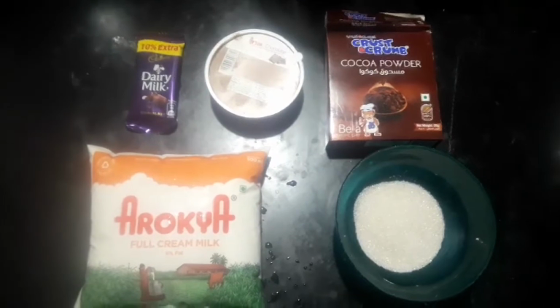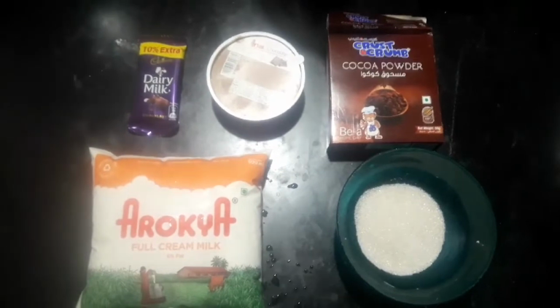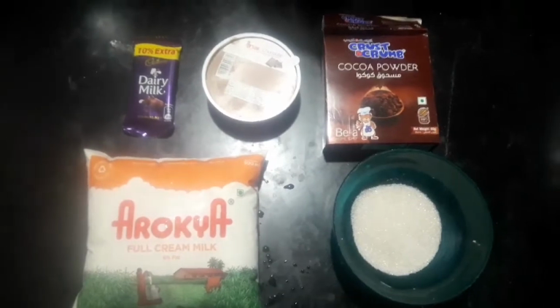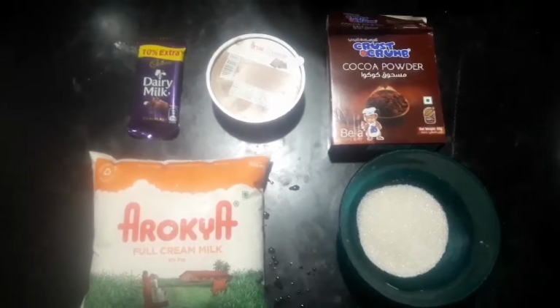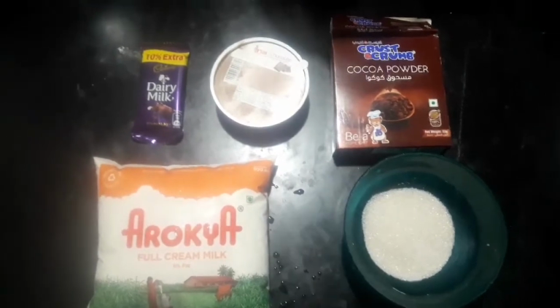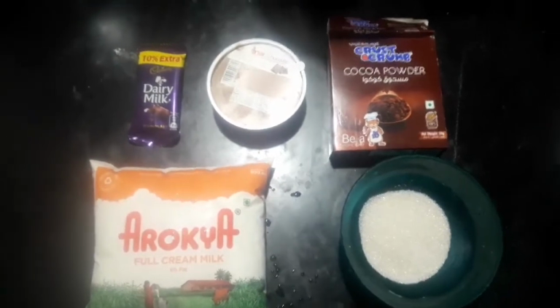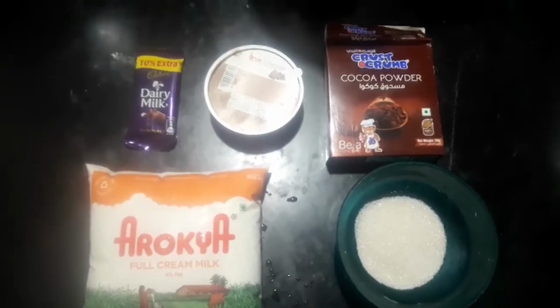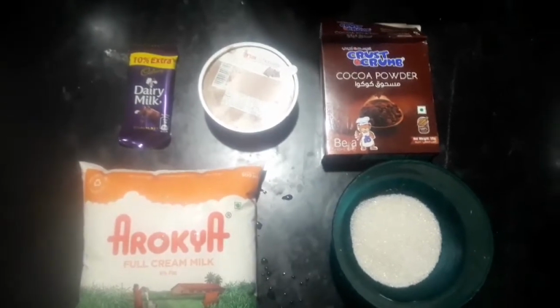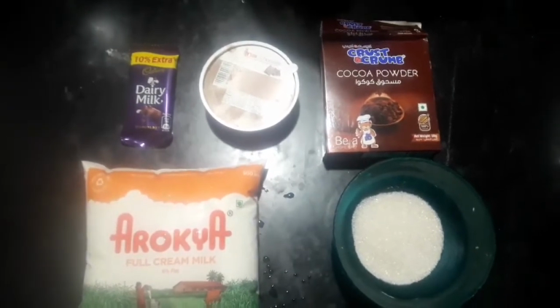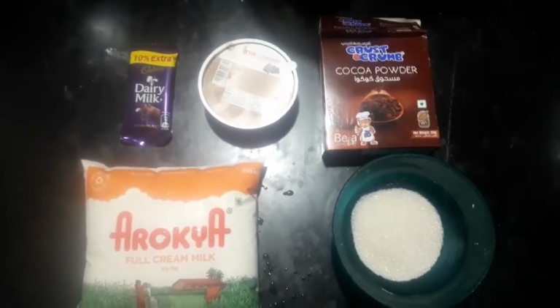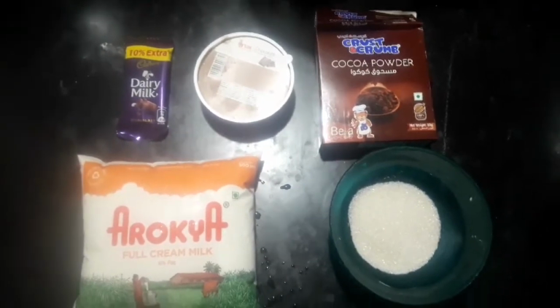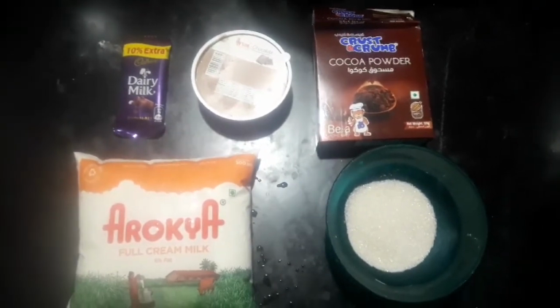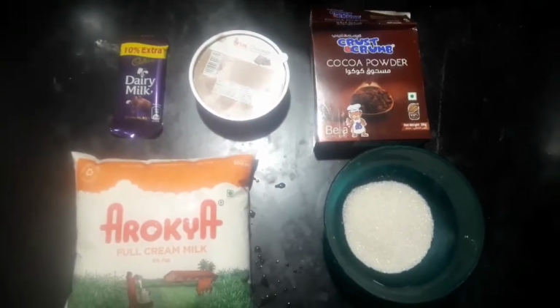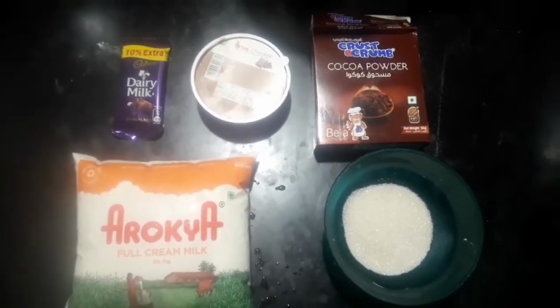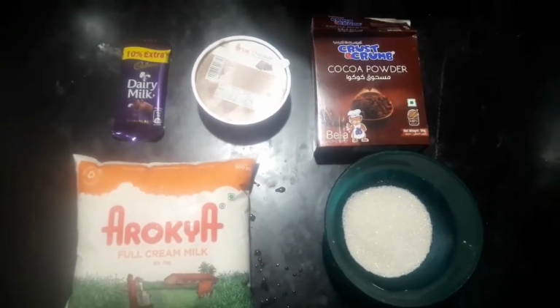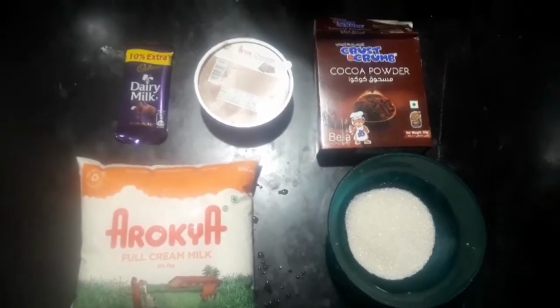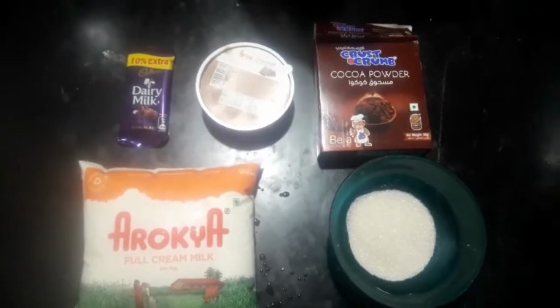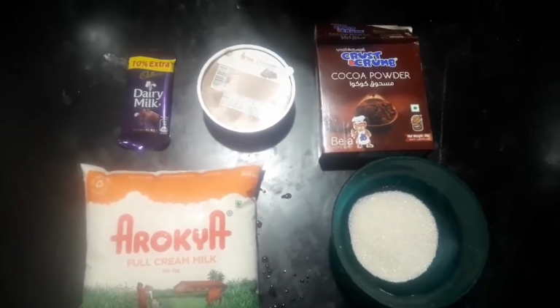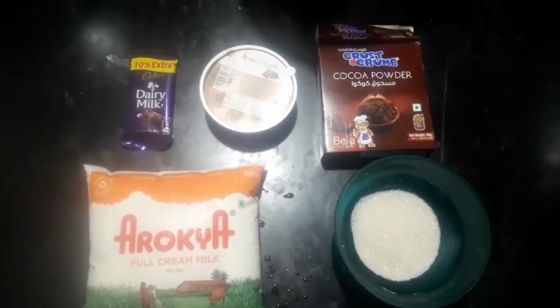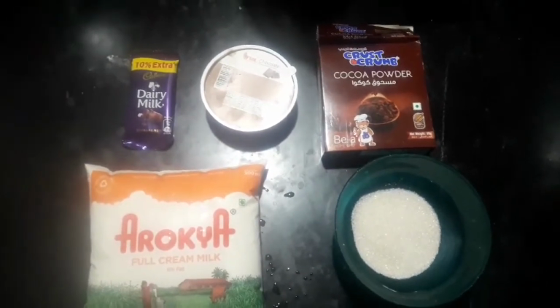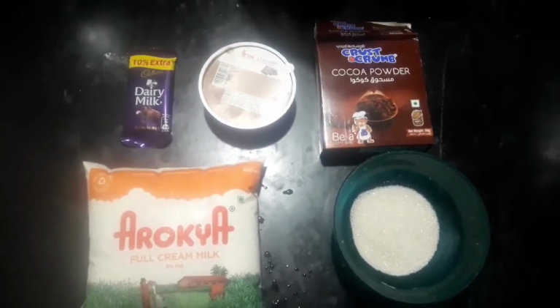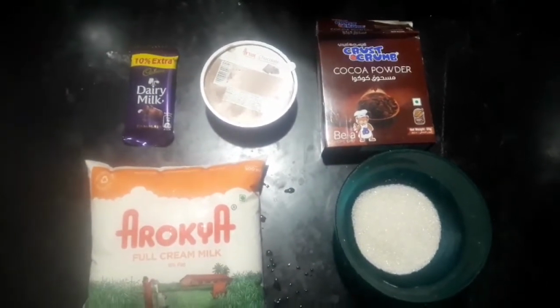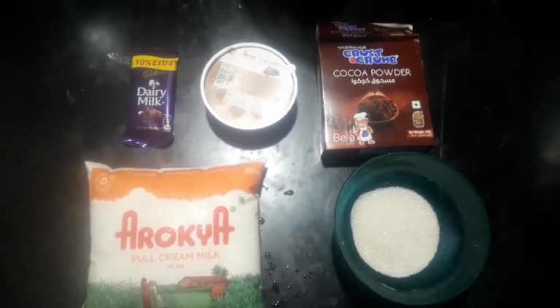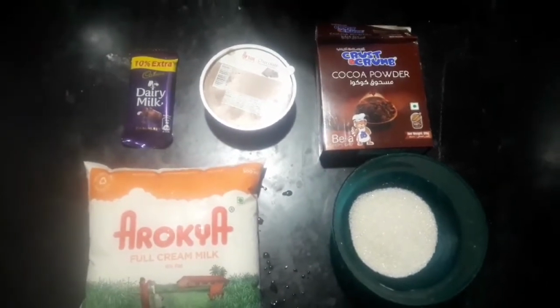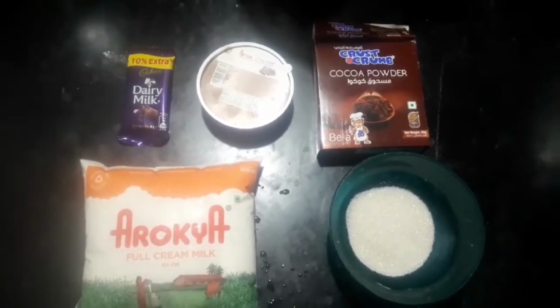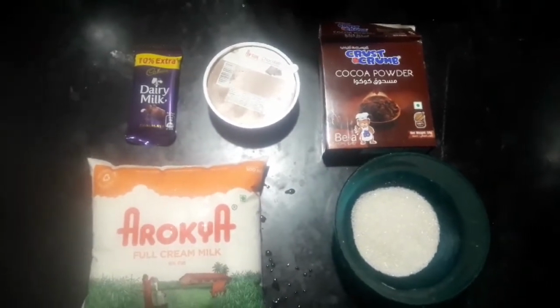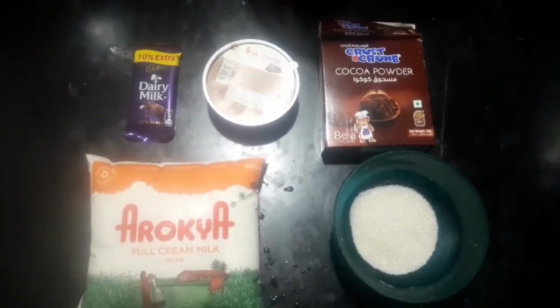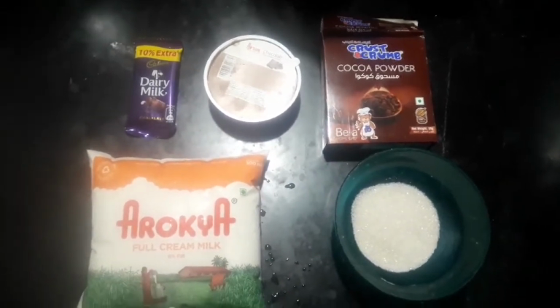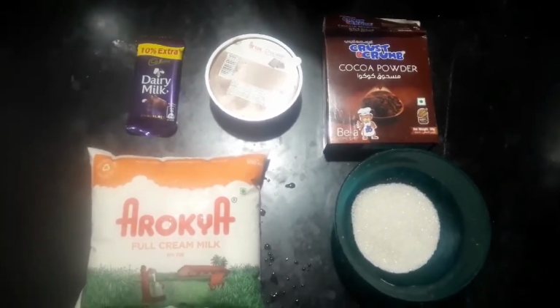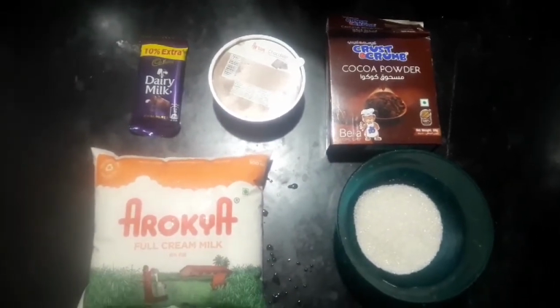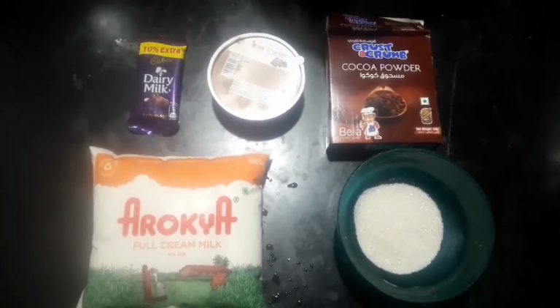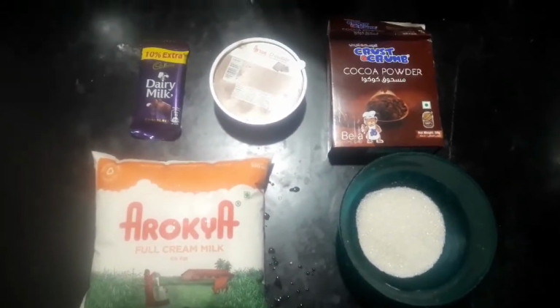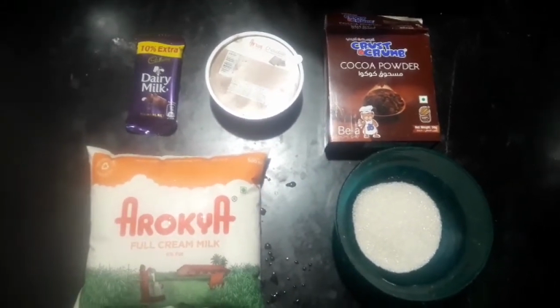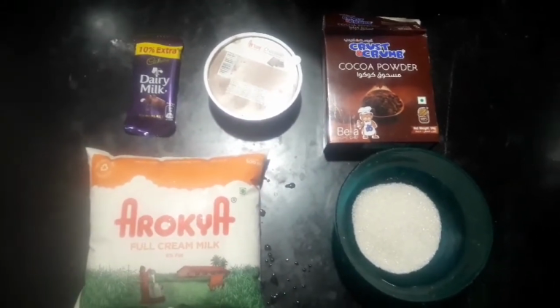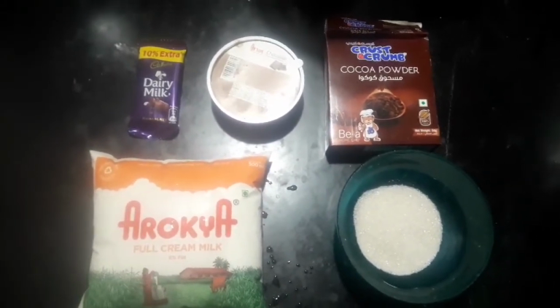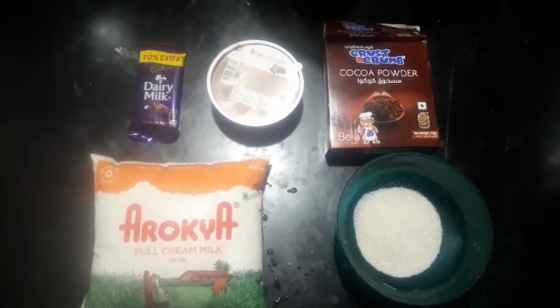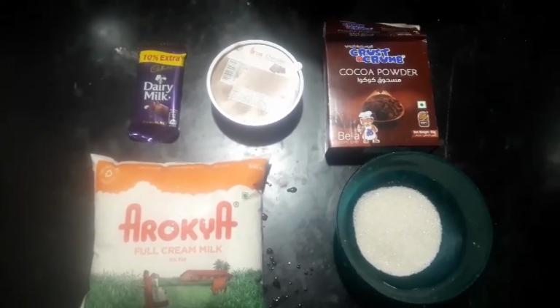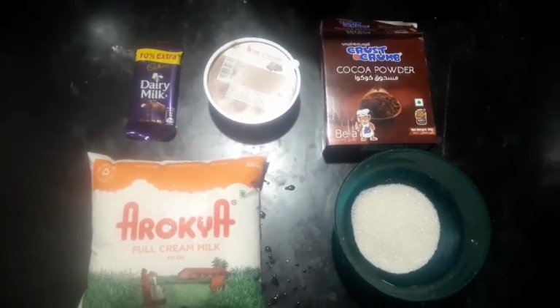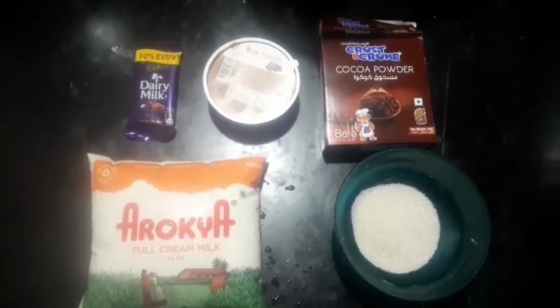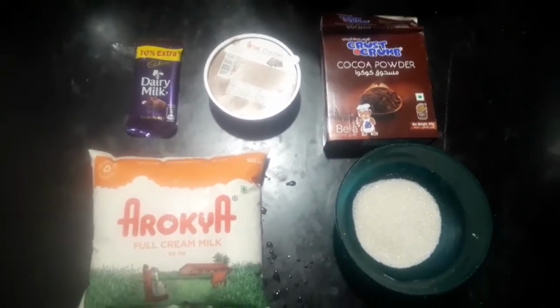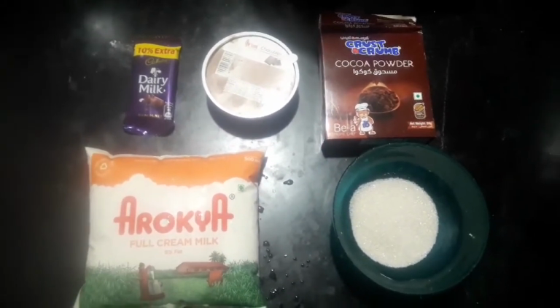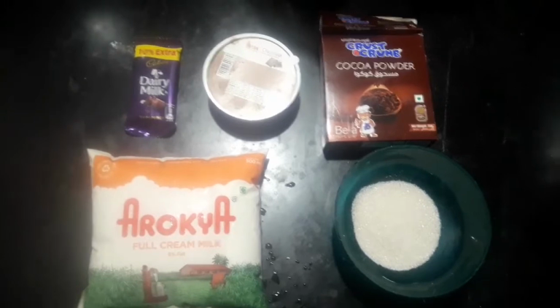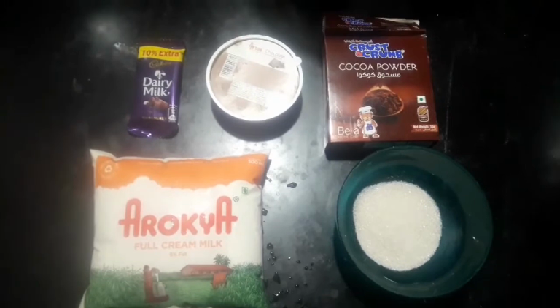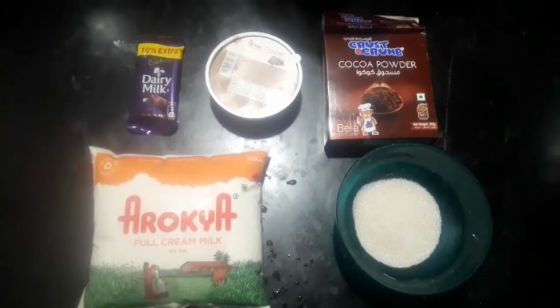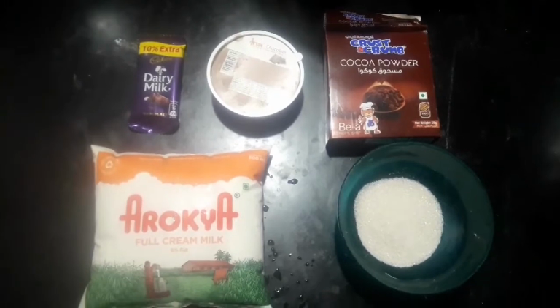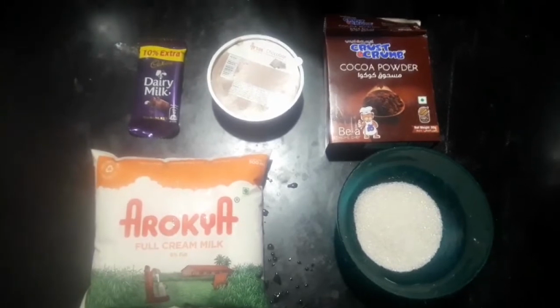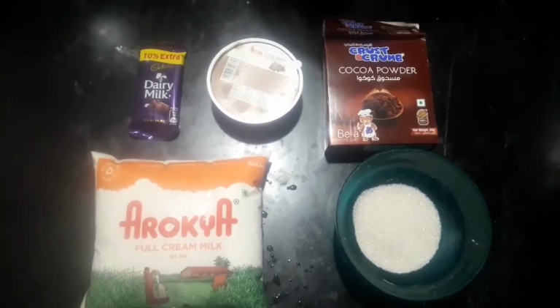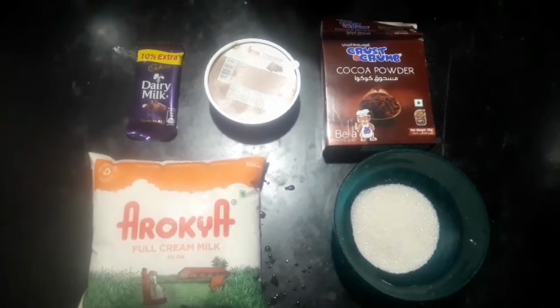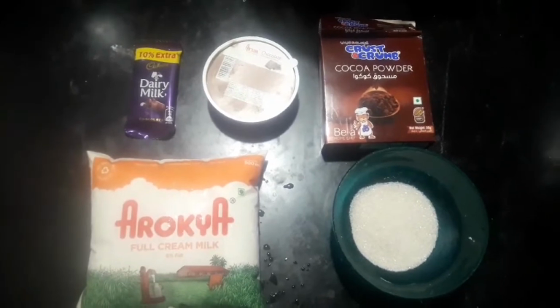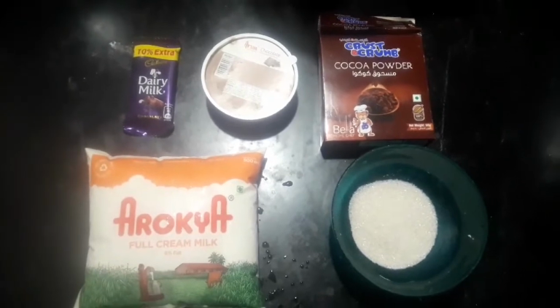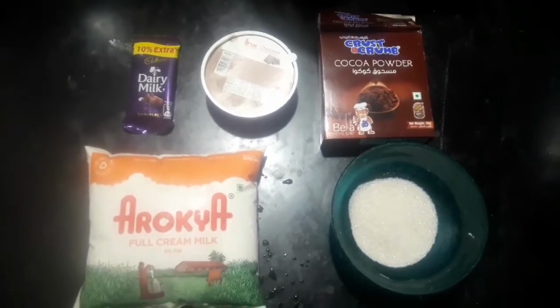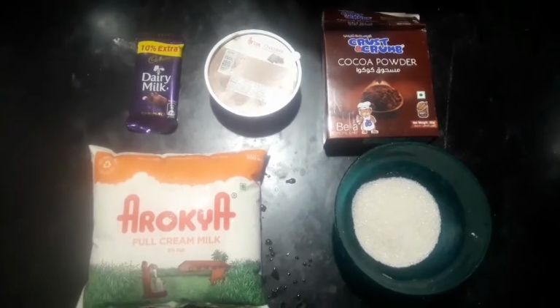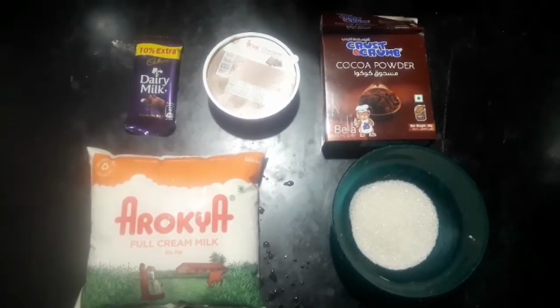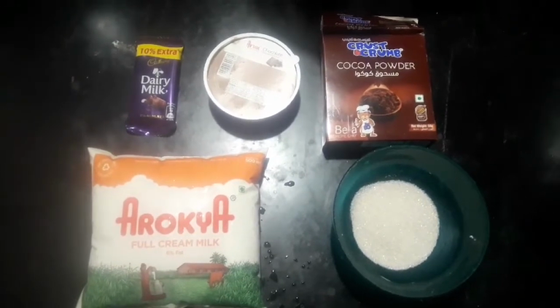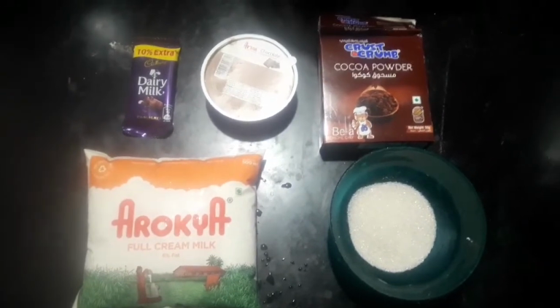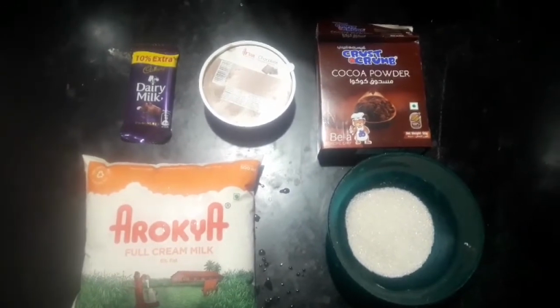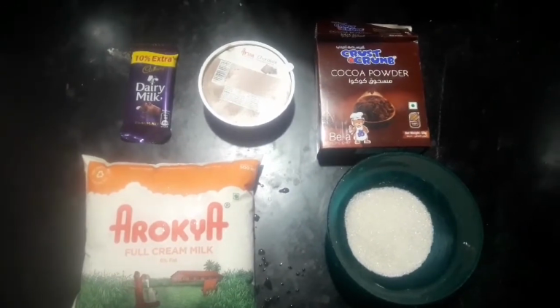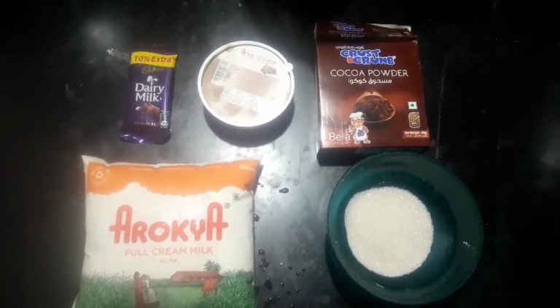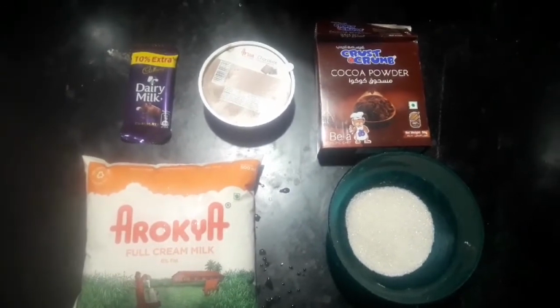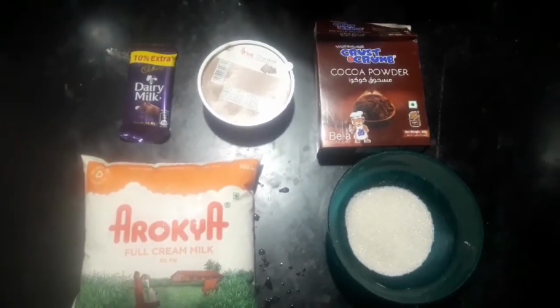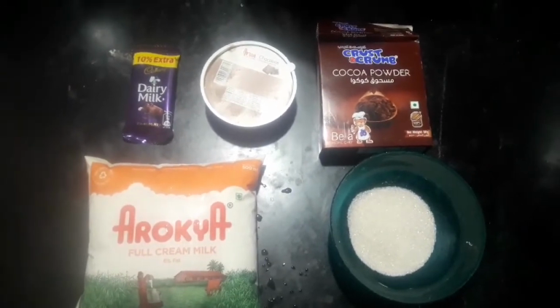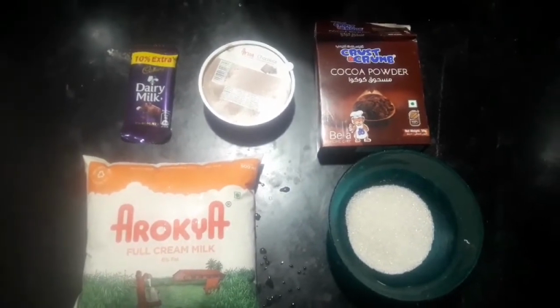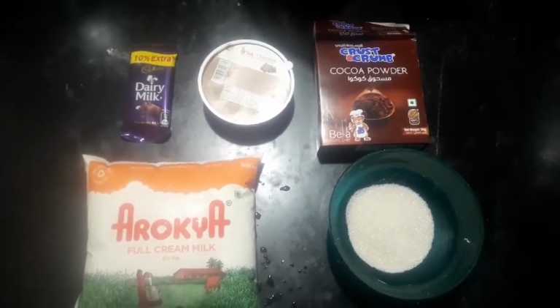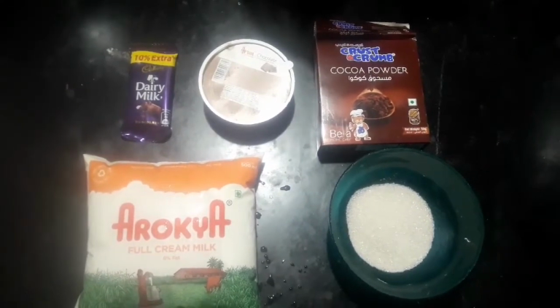Chocolate ice cream, cocoa powder, milk, 2 tbsp of sugar.